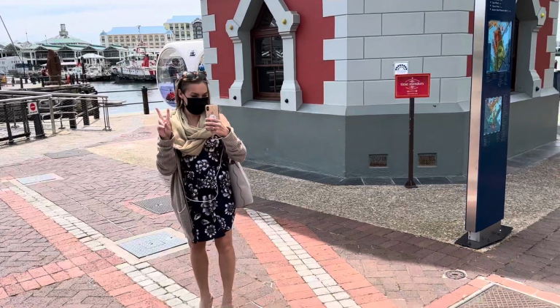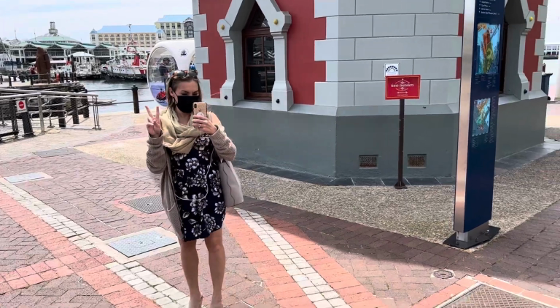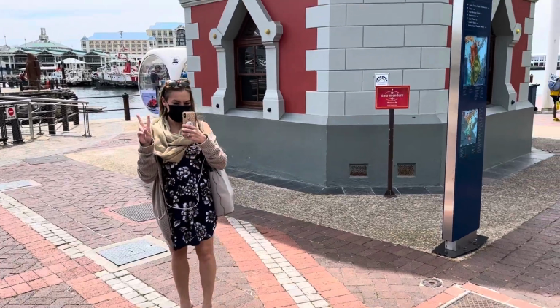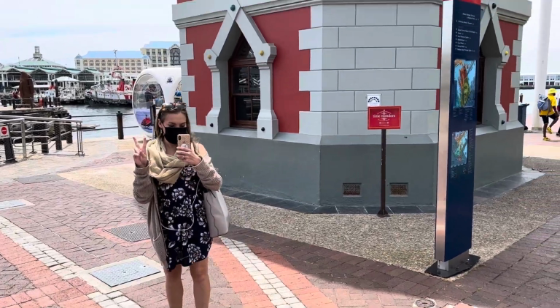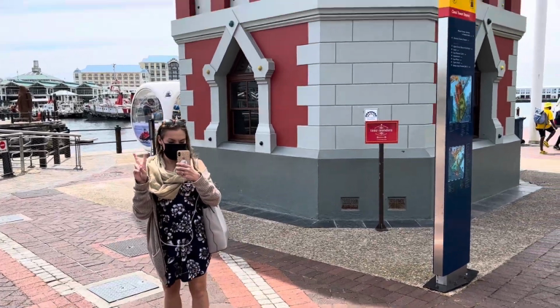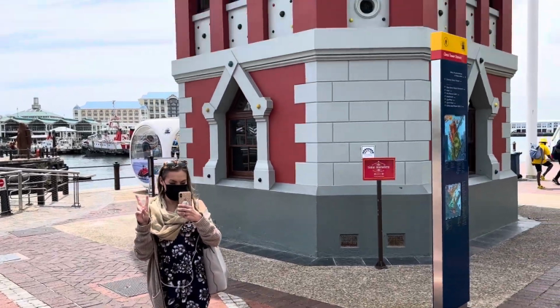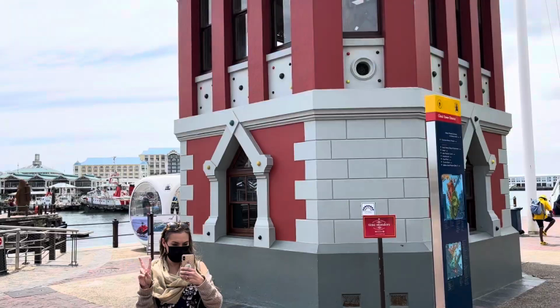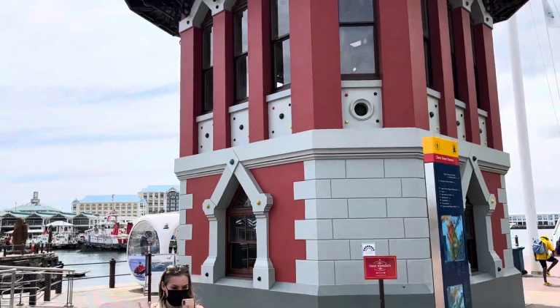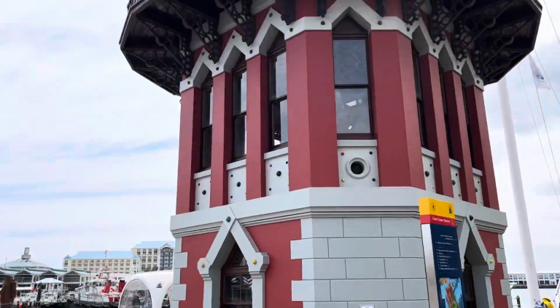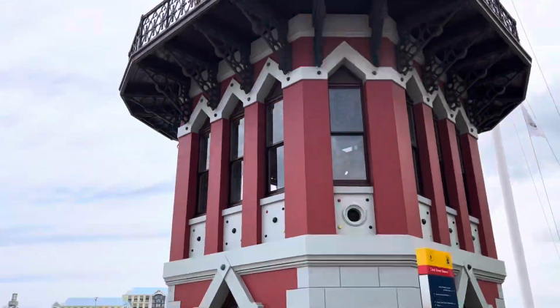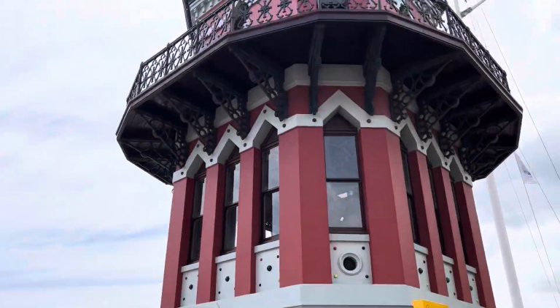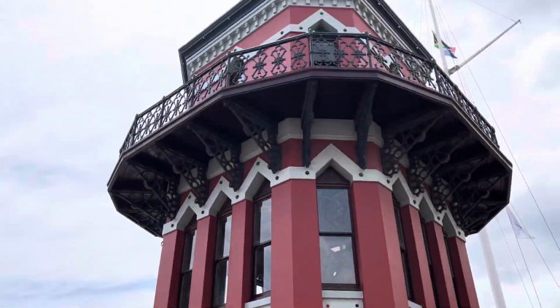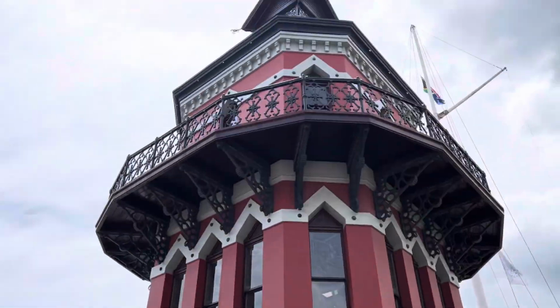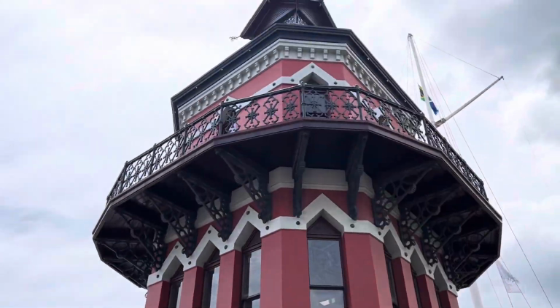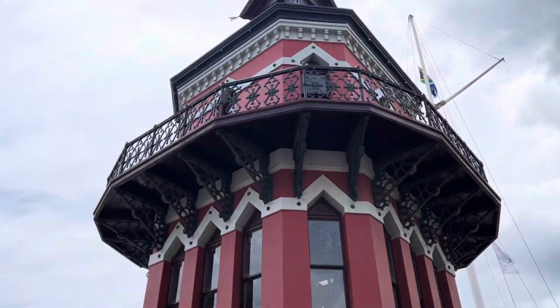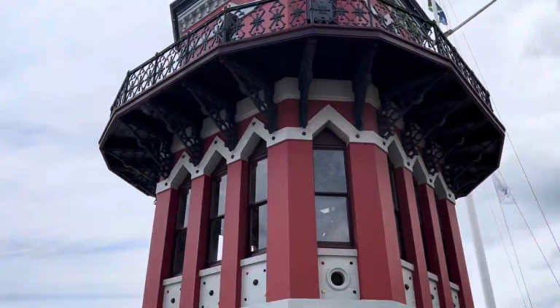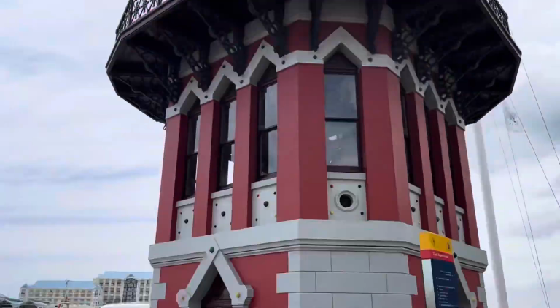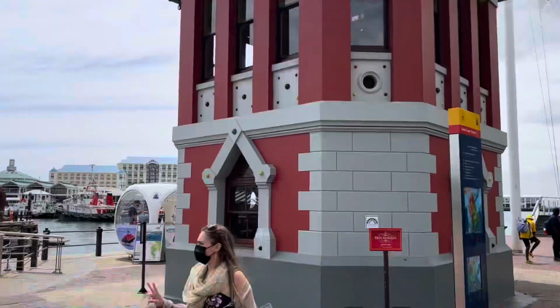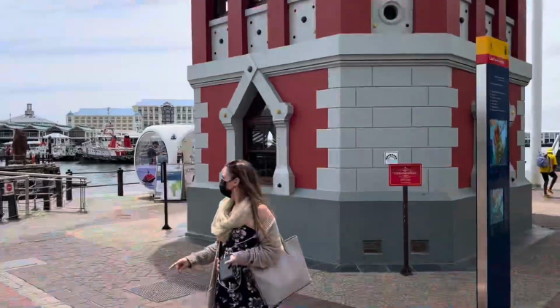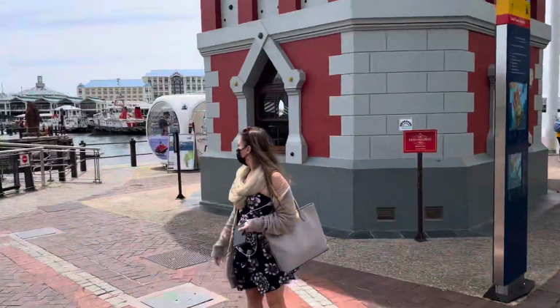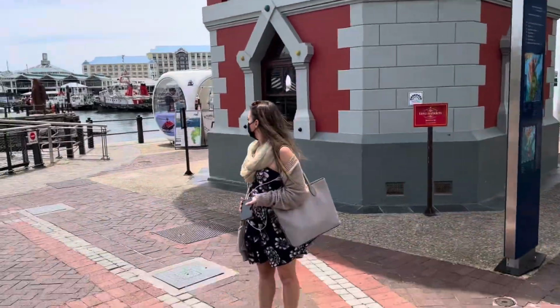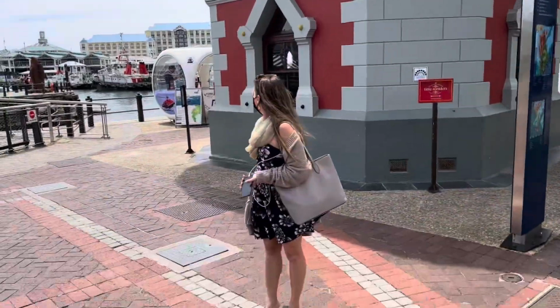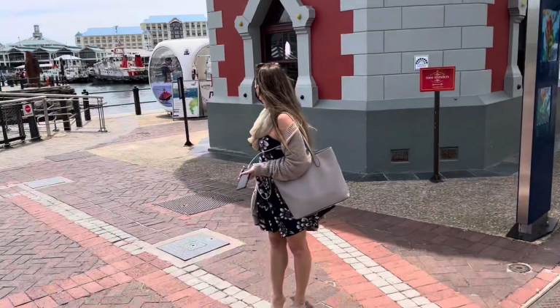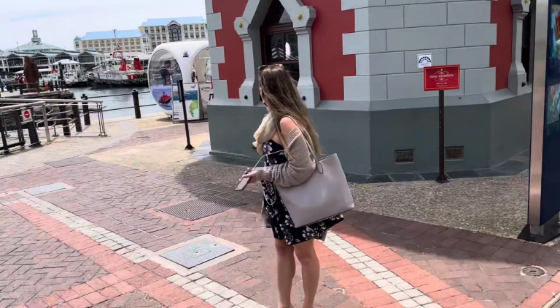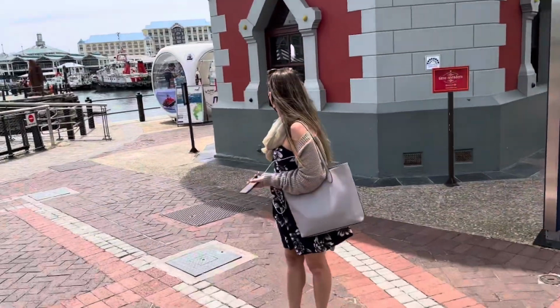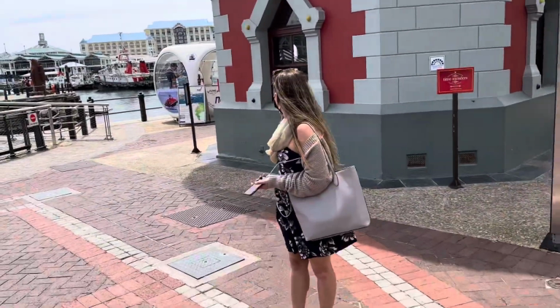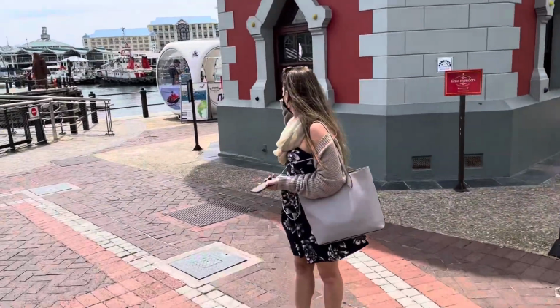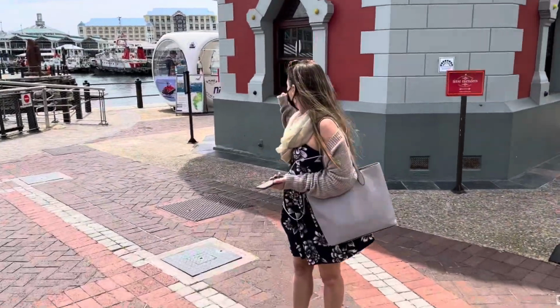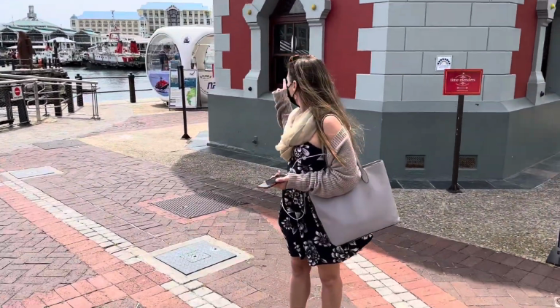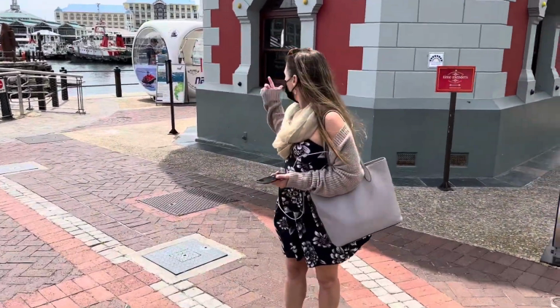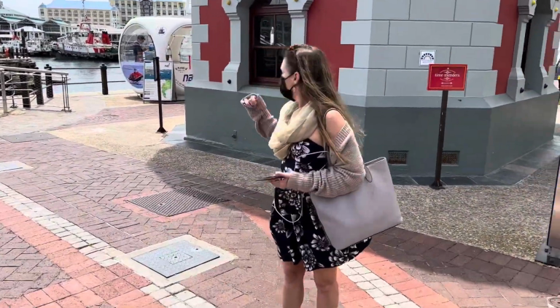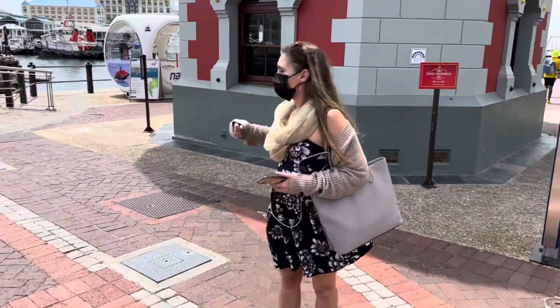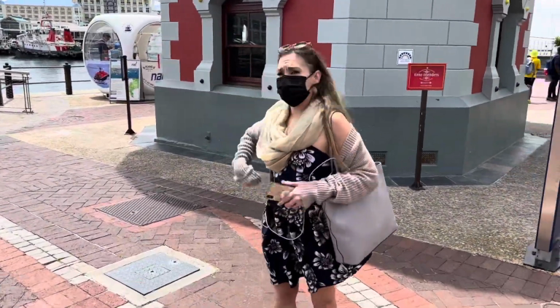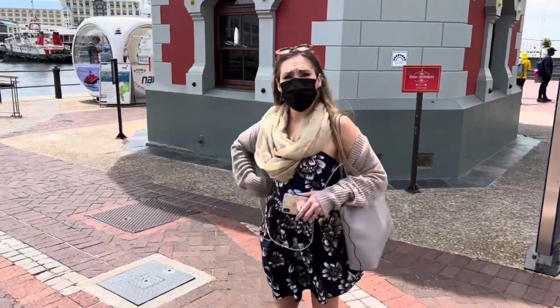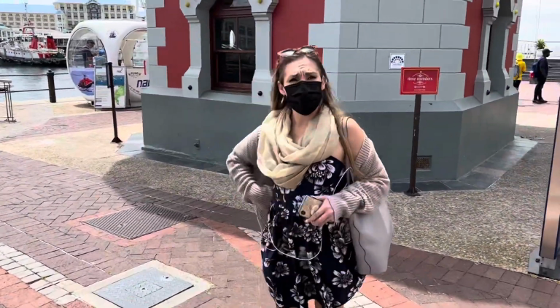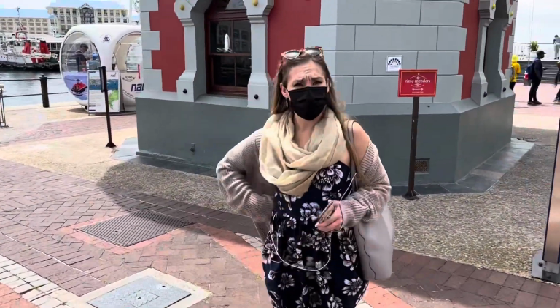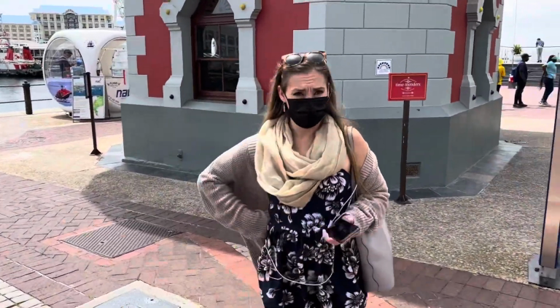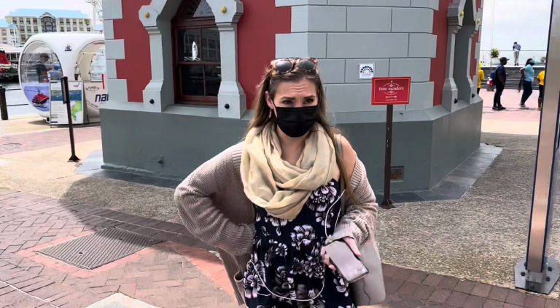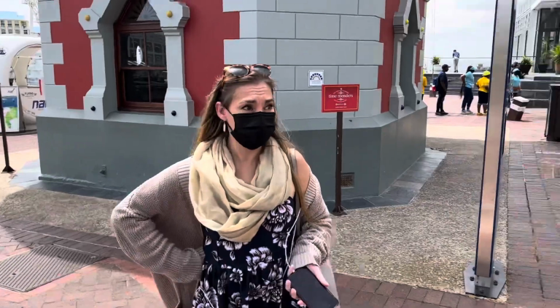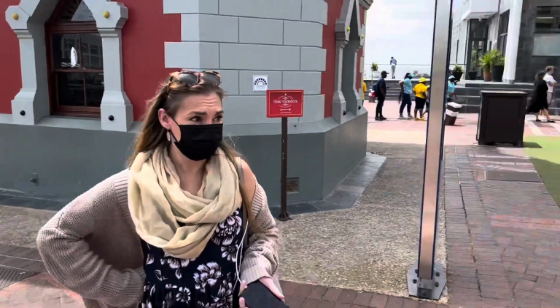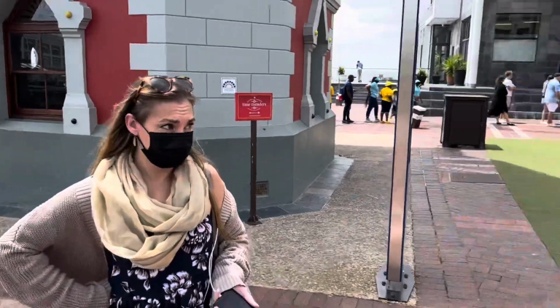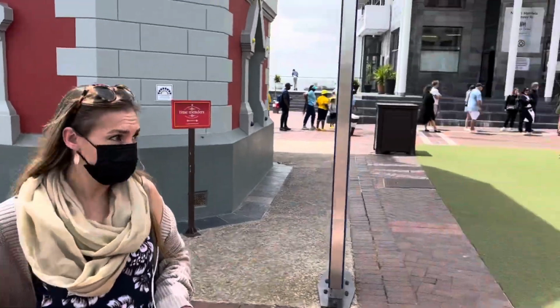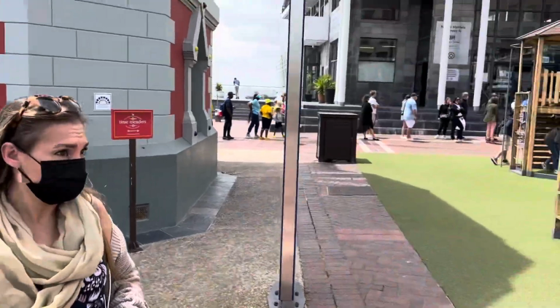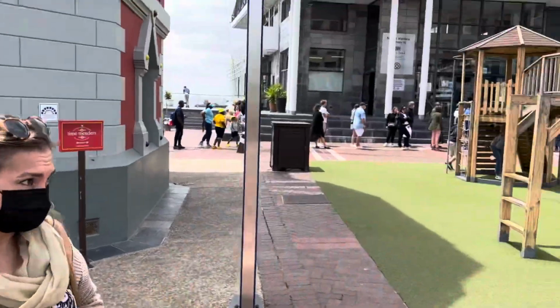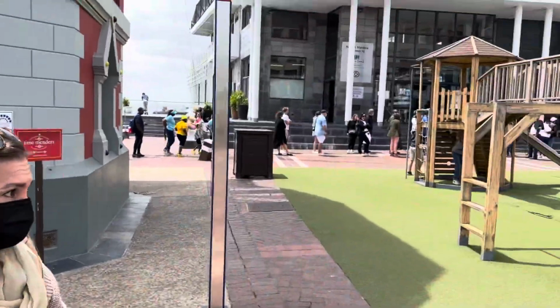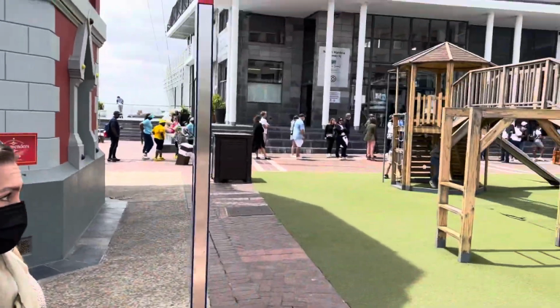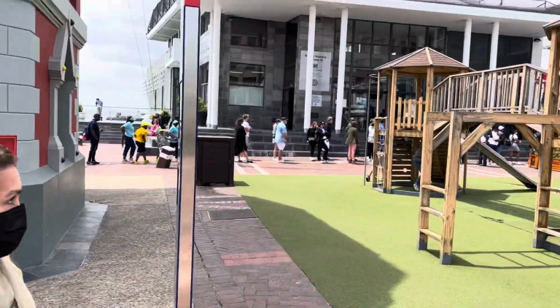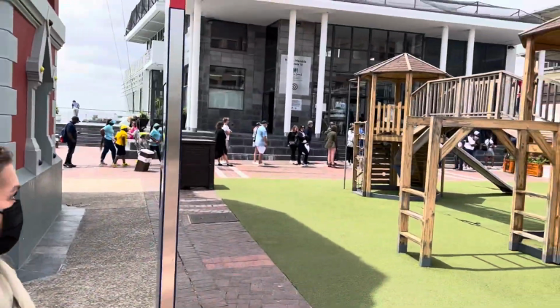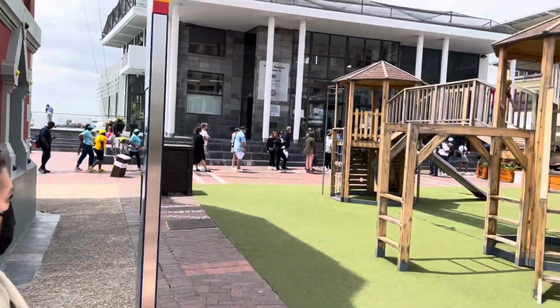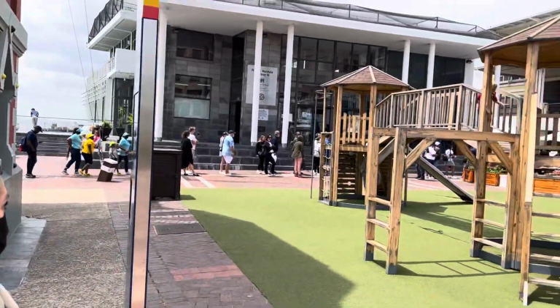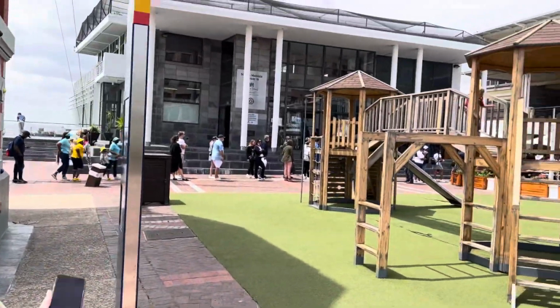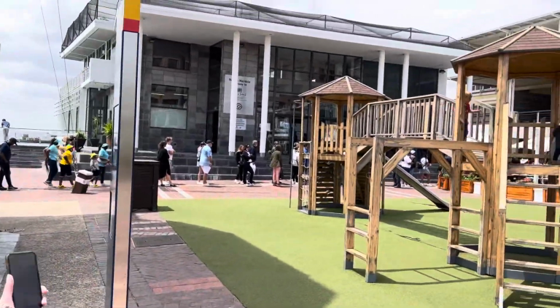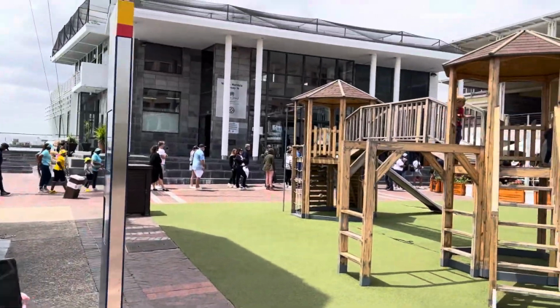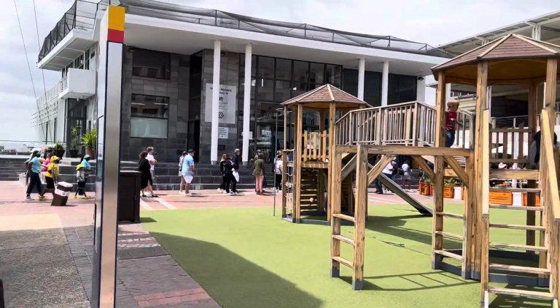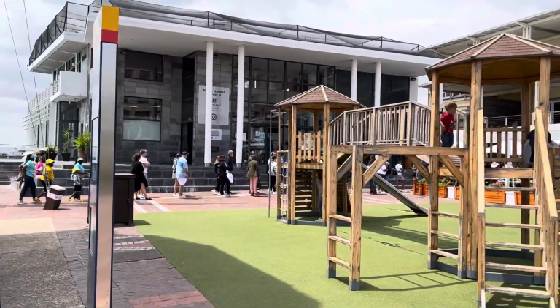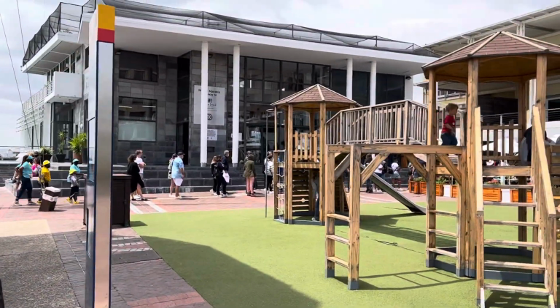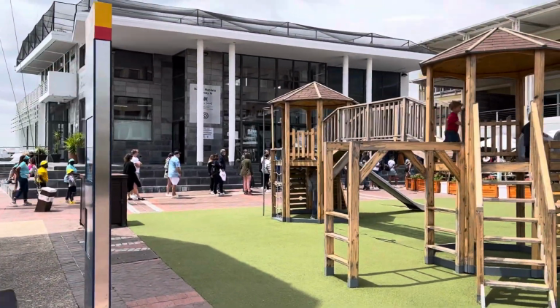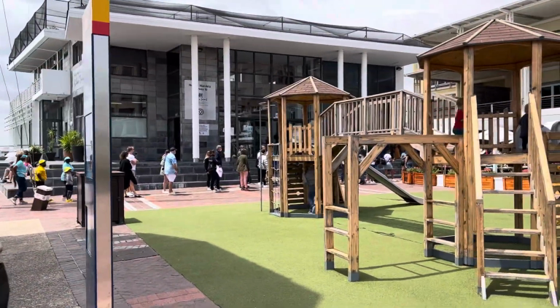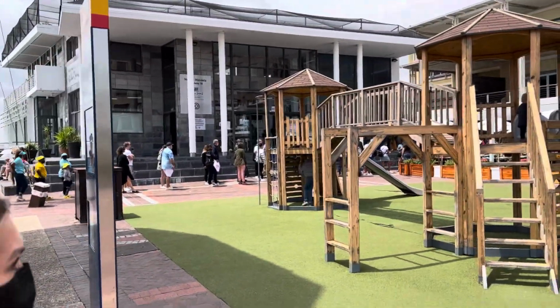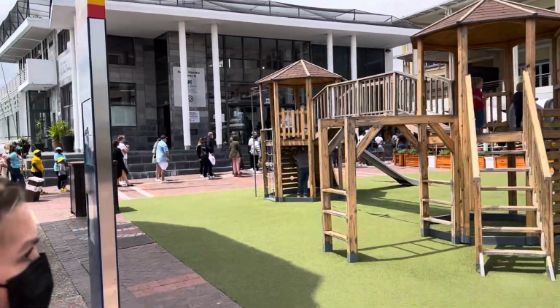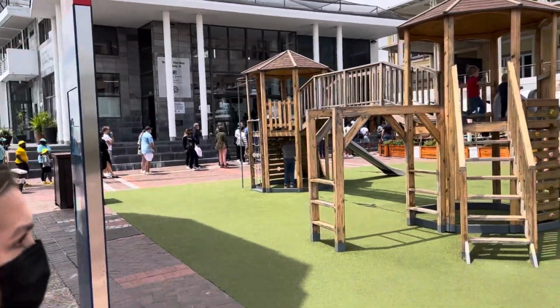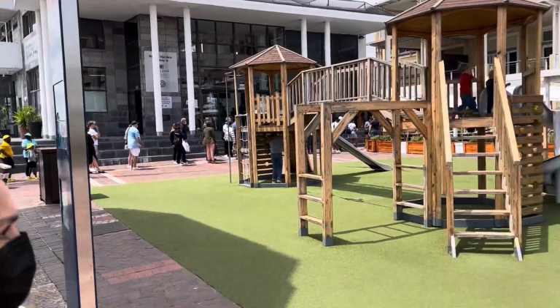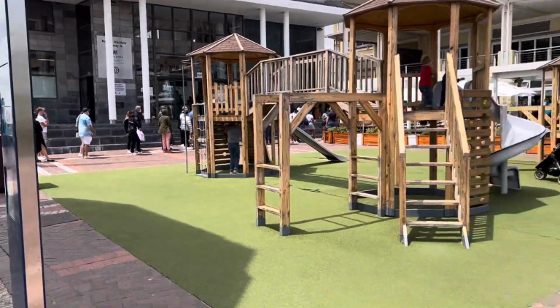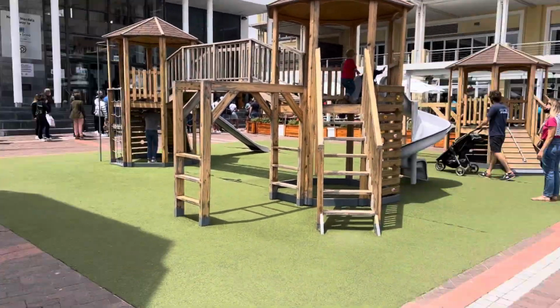She is in front of the clock tower. We're at the Nelson Mandela Gateway. We're gonna have to get in line over there — we're gonna go to Robben Island.